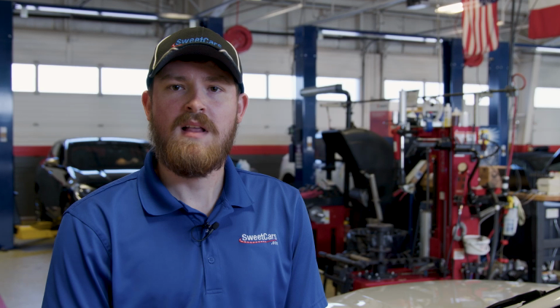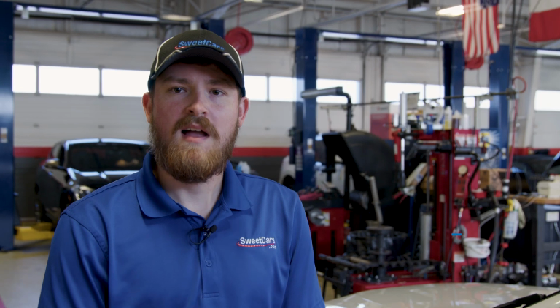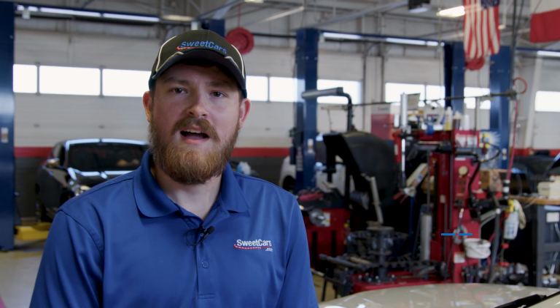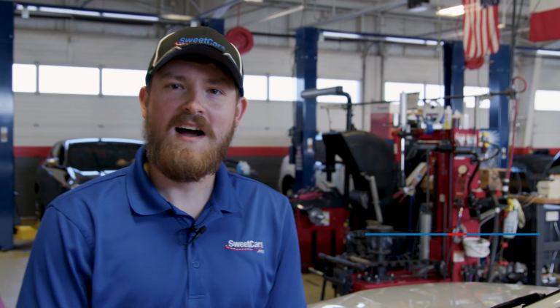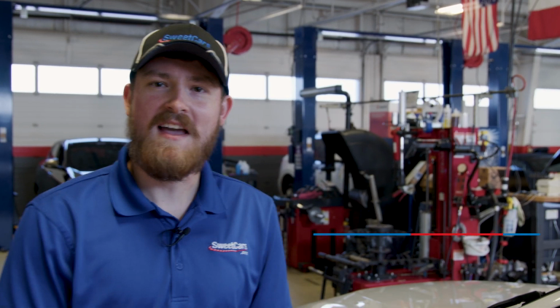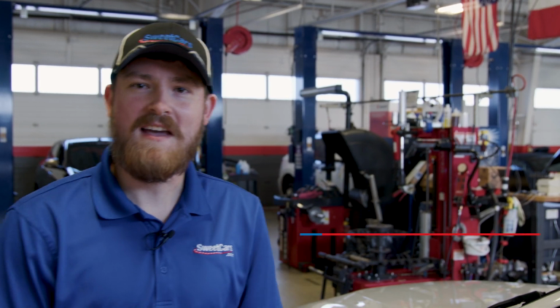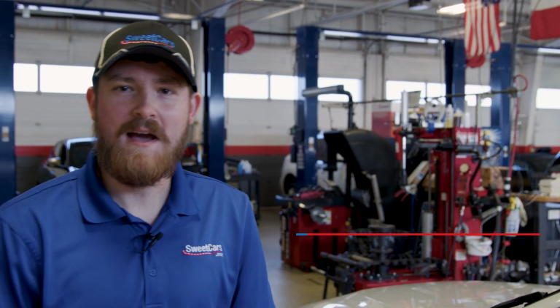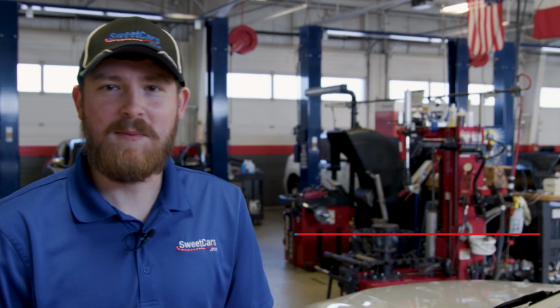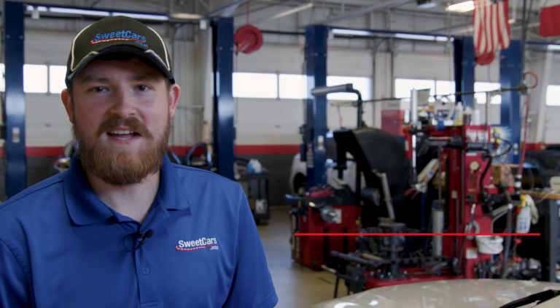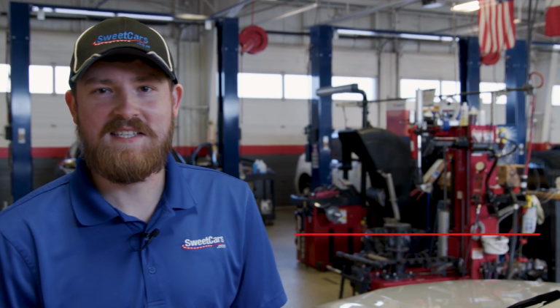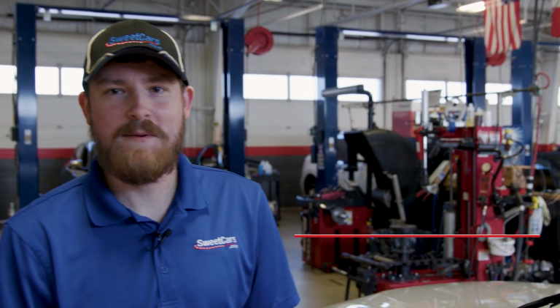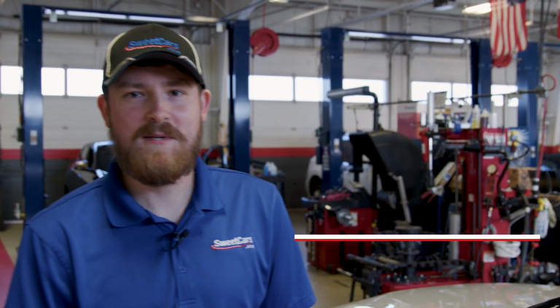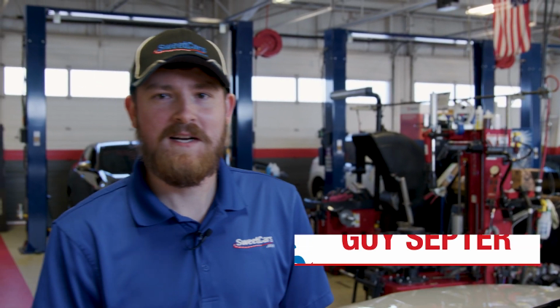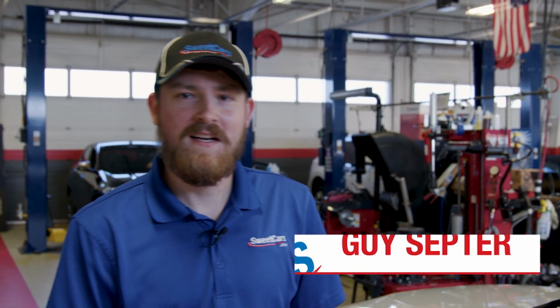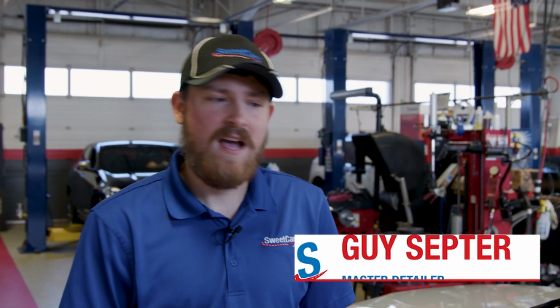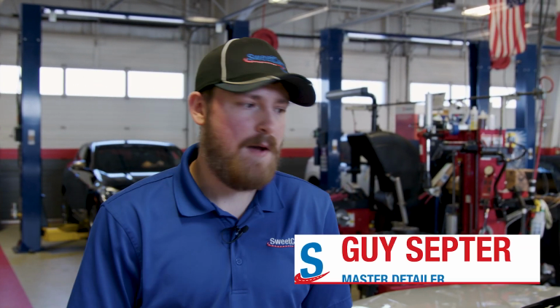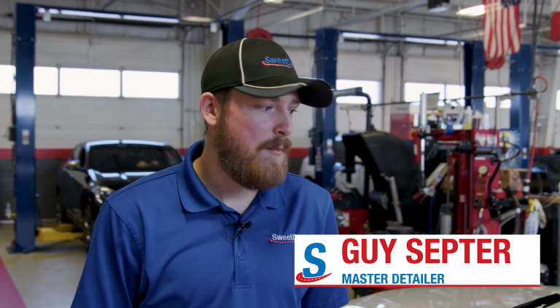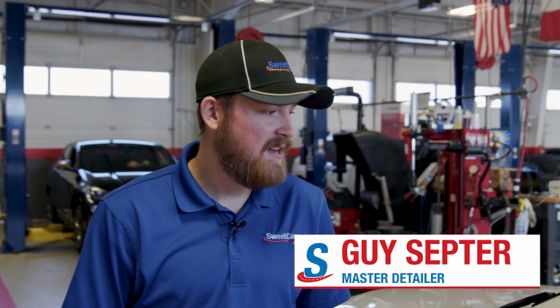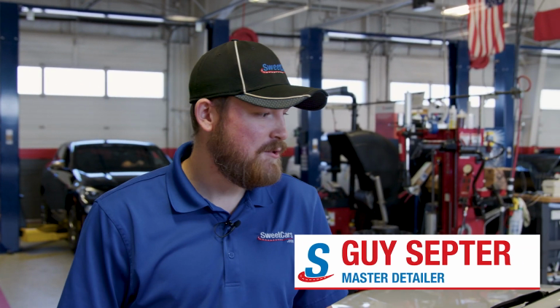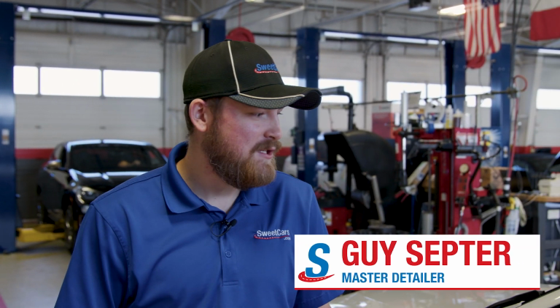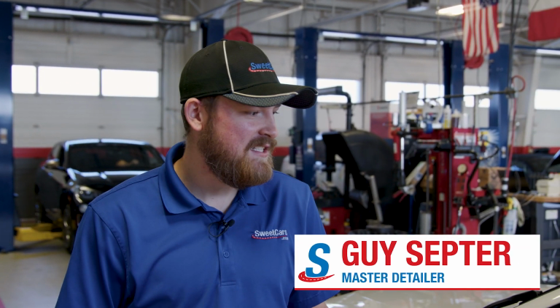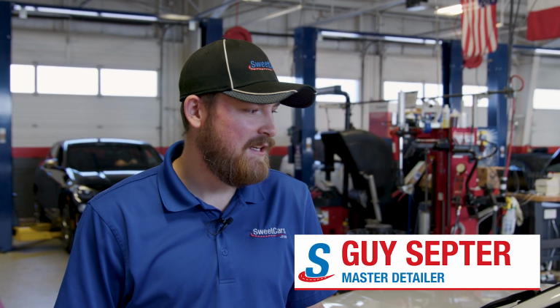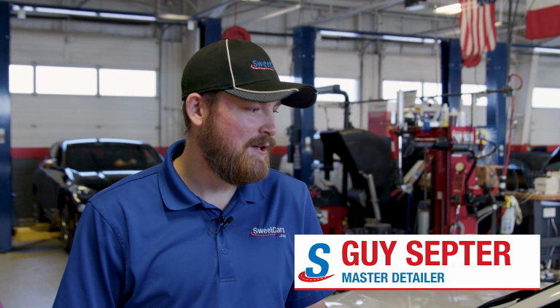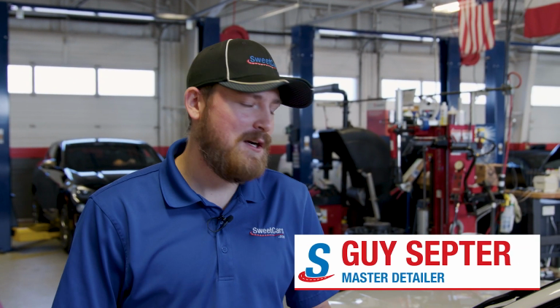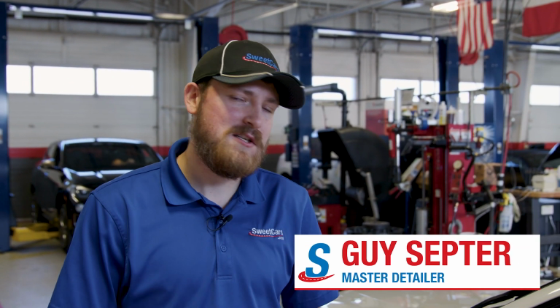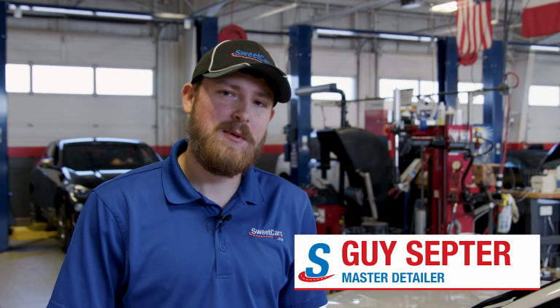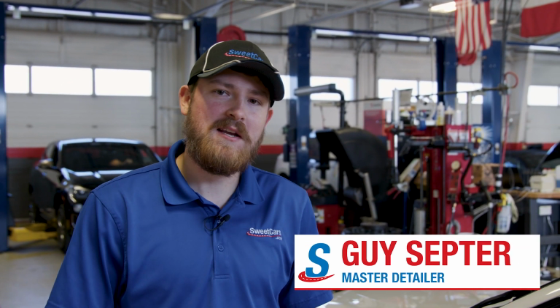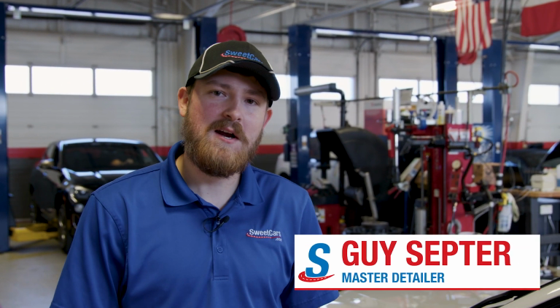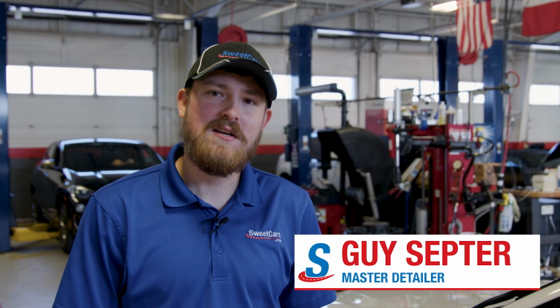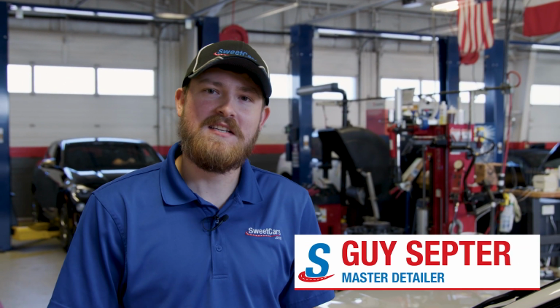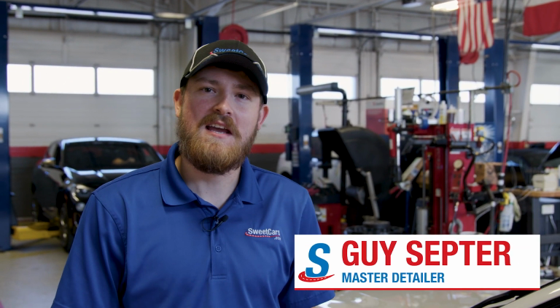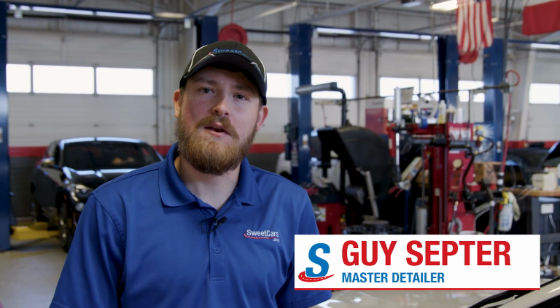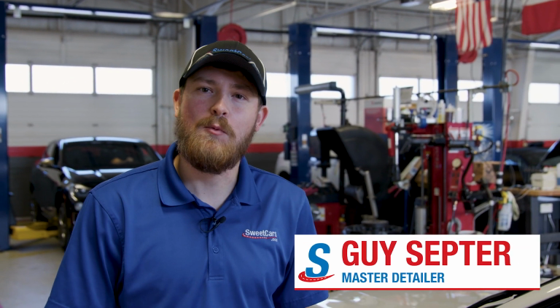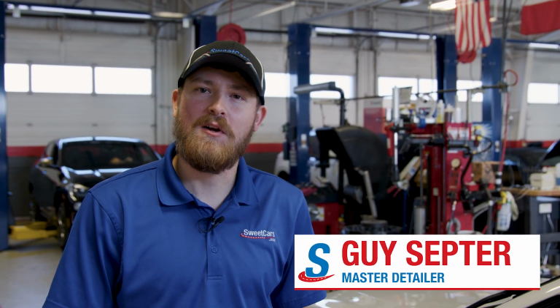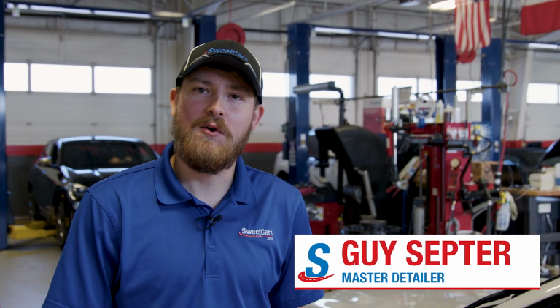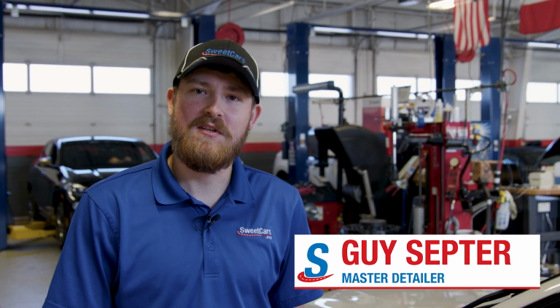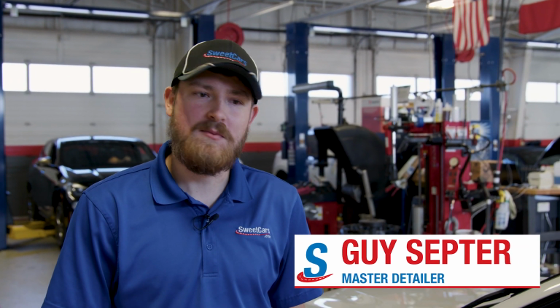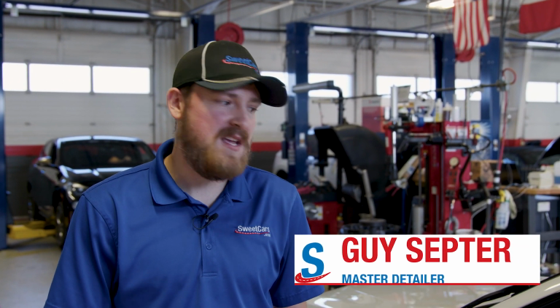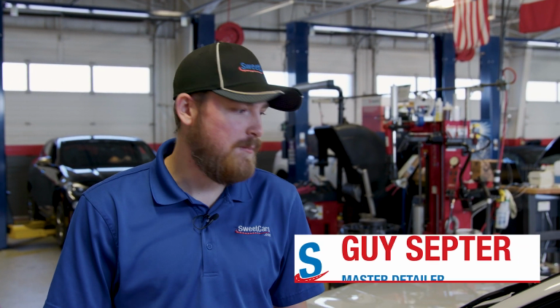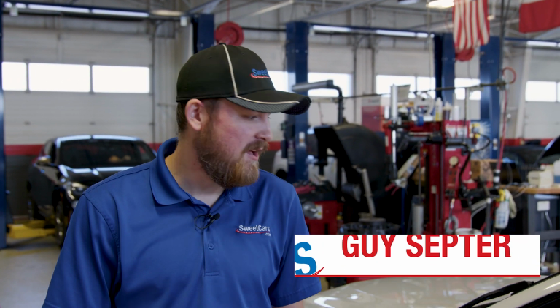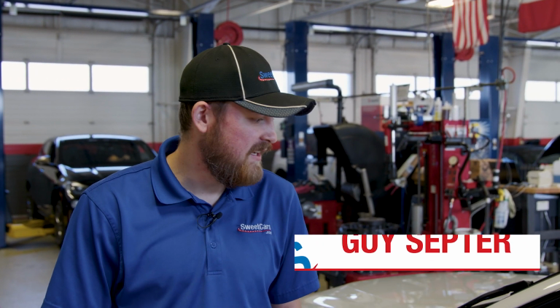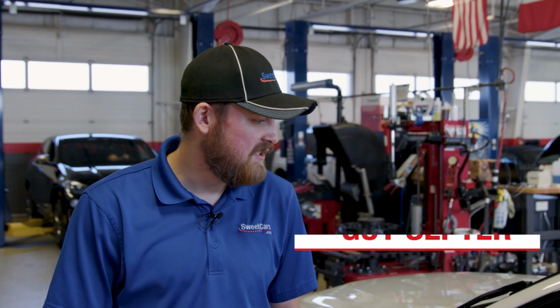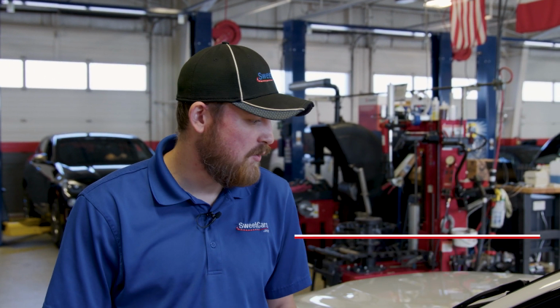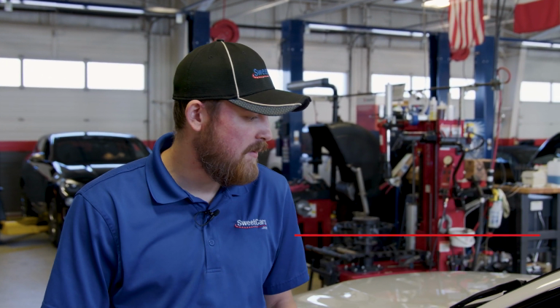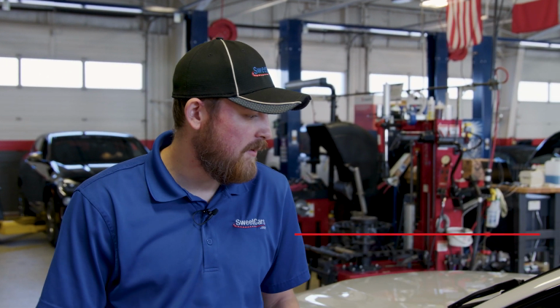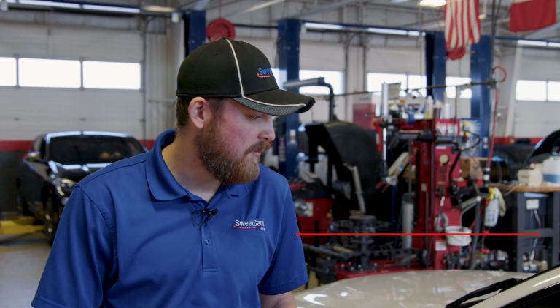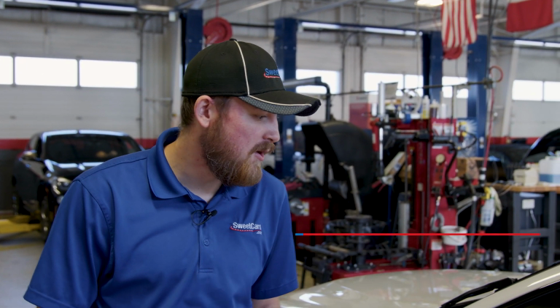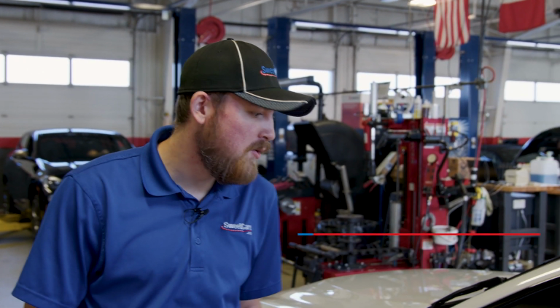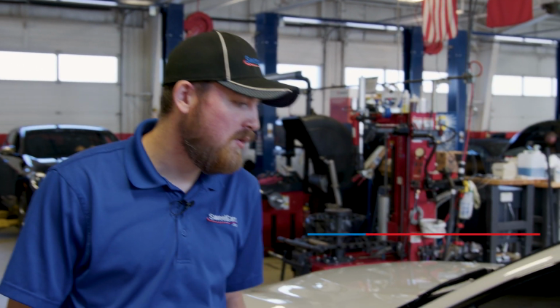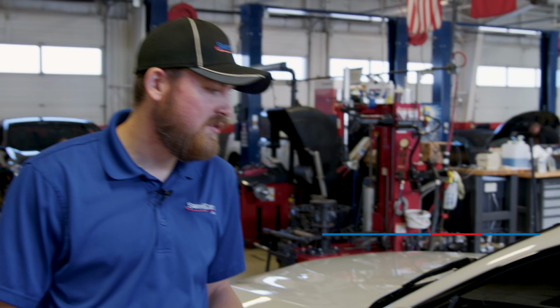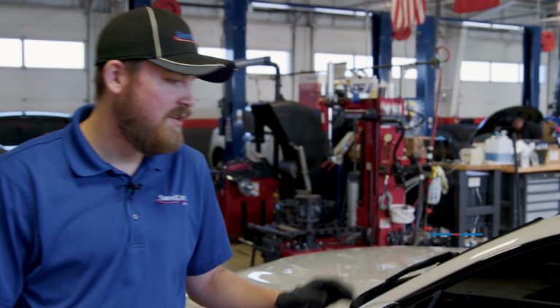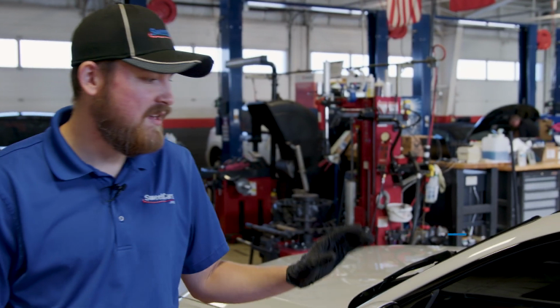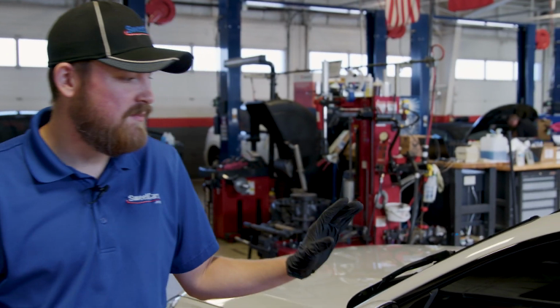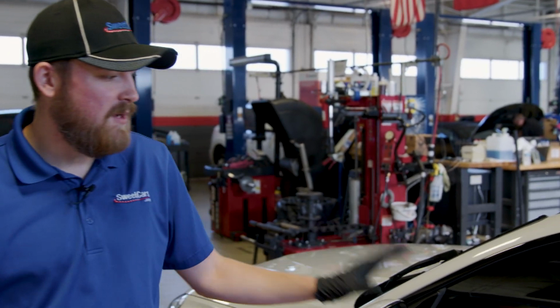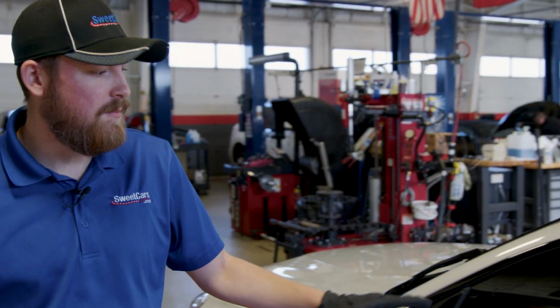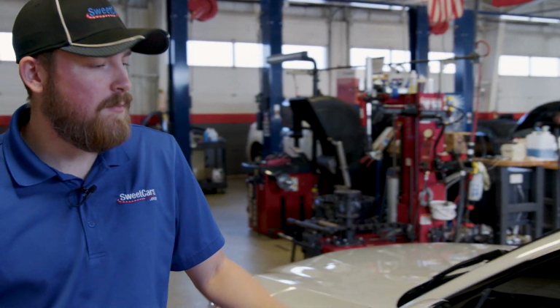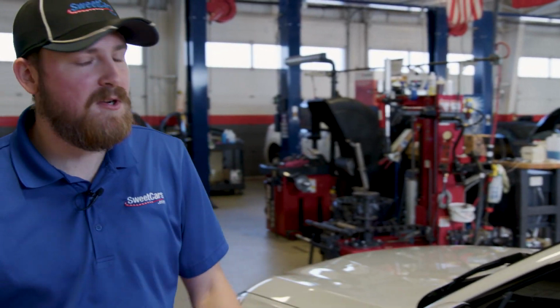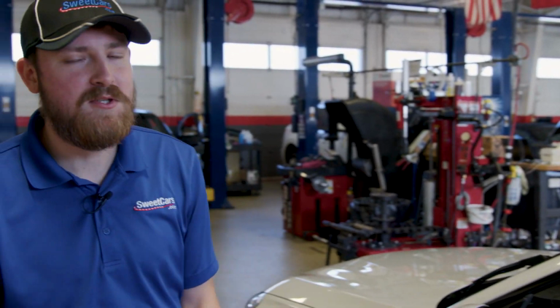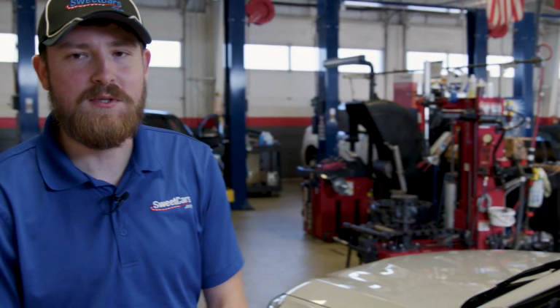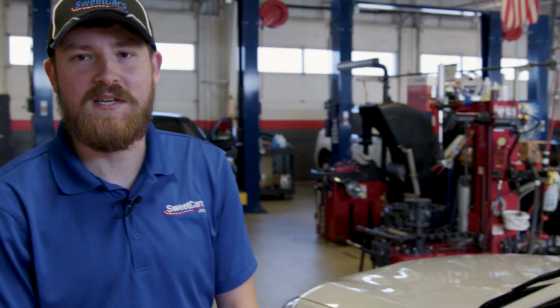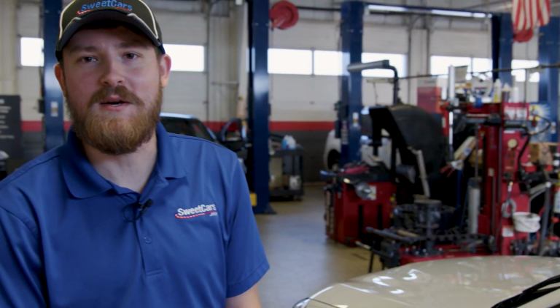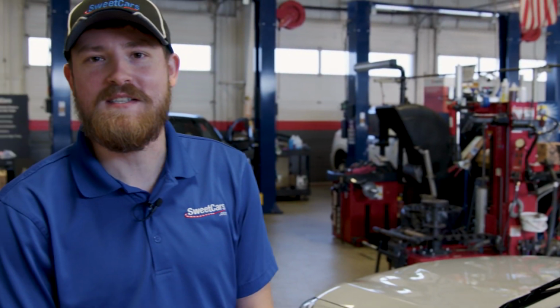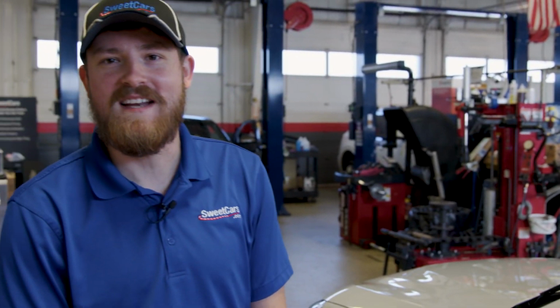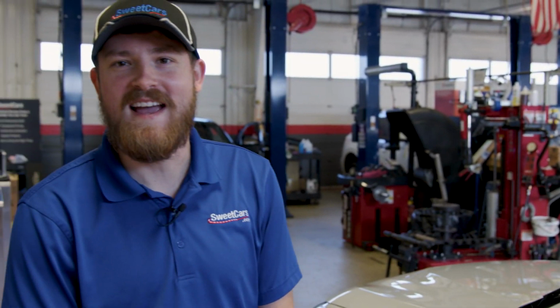Hi, I'm Guy Scepter. I'm a master detailer here at Sweet Cars and we're going to be applying Ceramic Pro to this BMW 2 Series today.